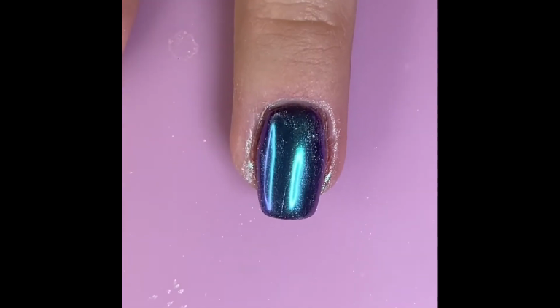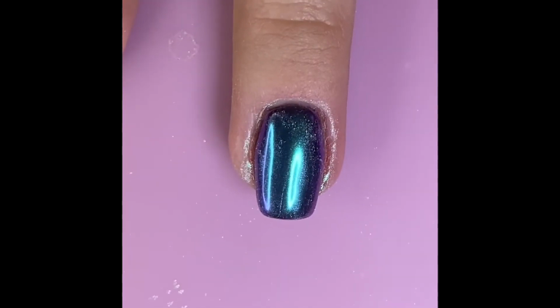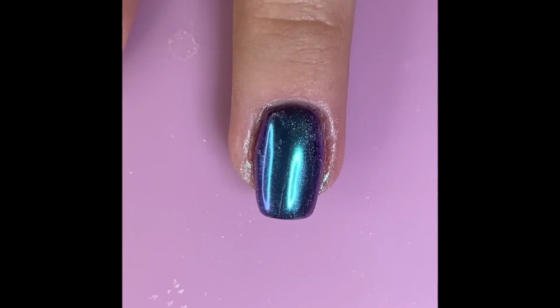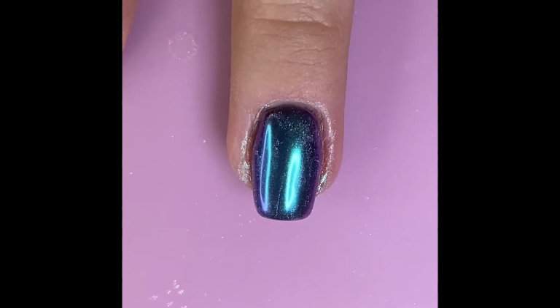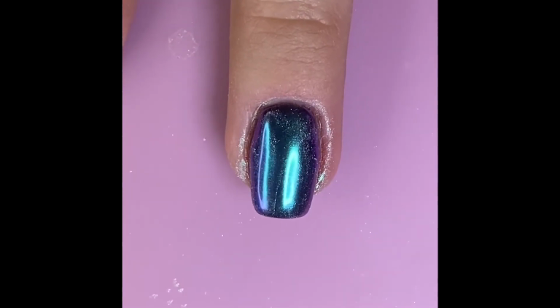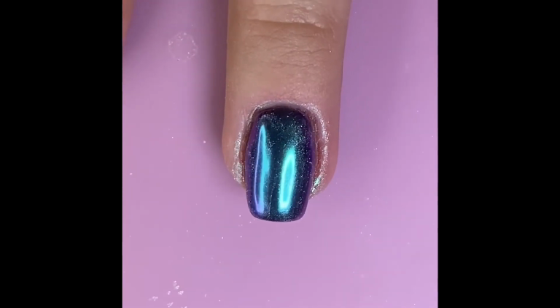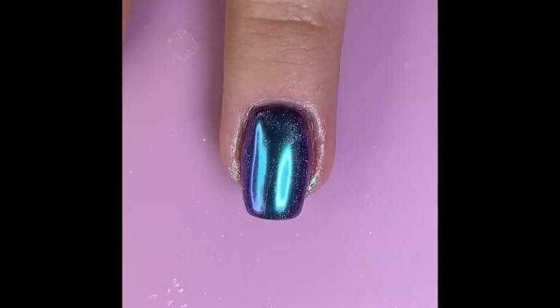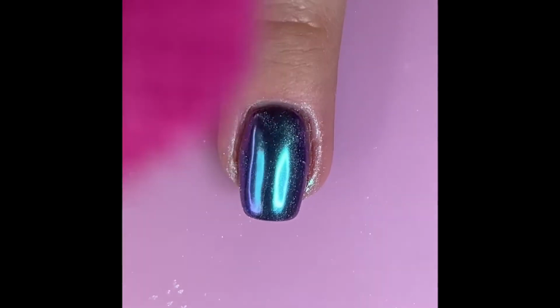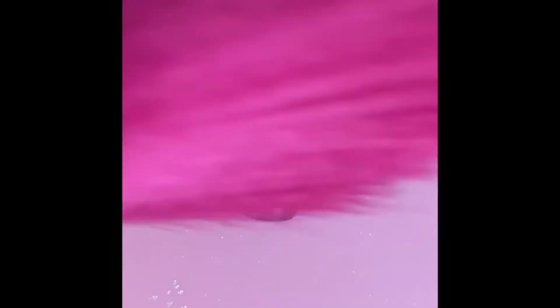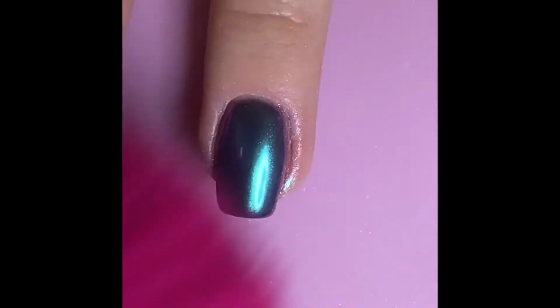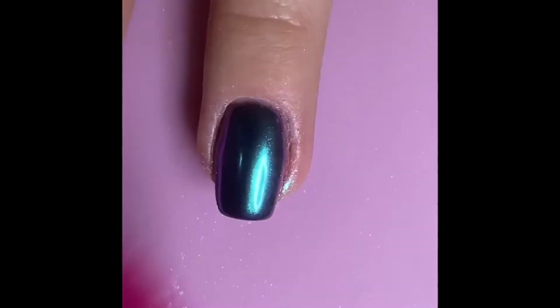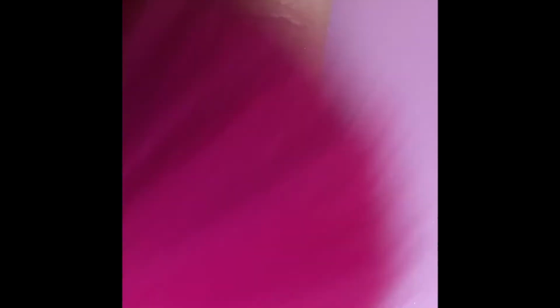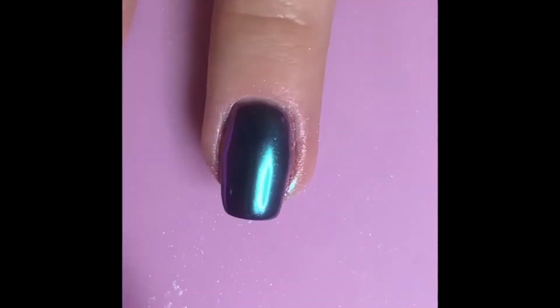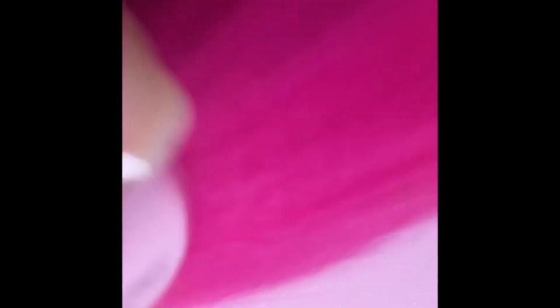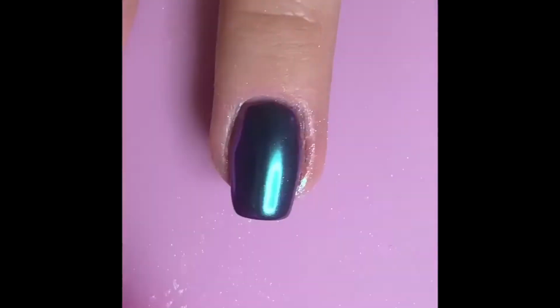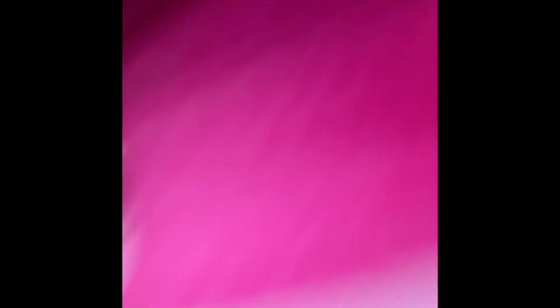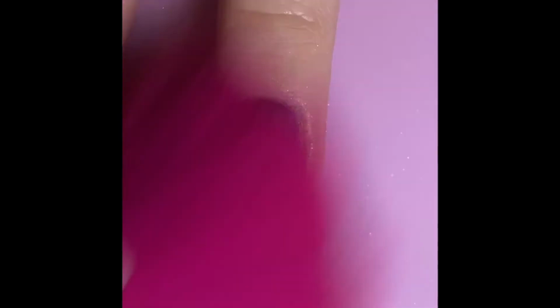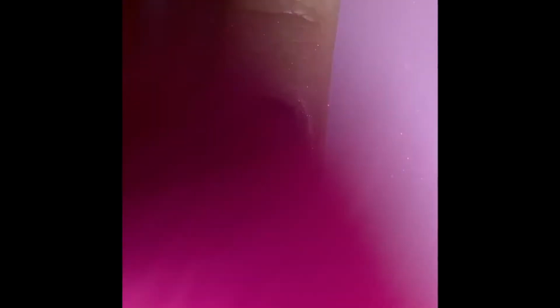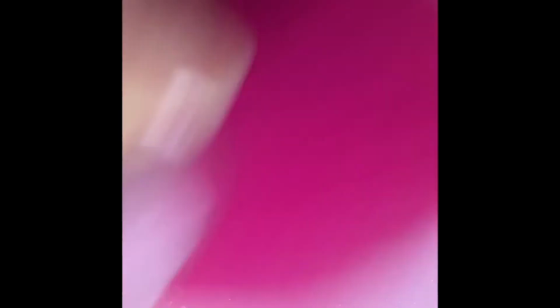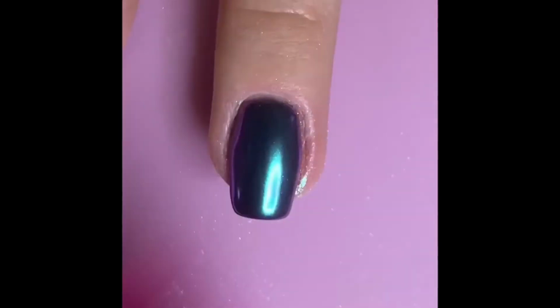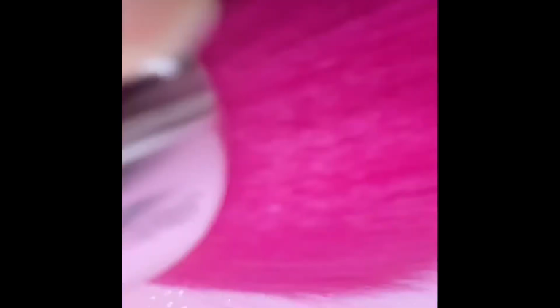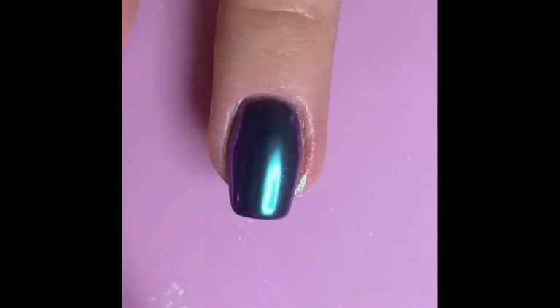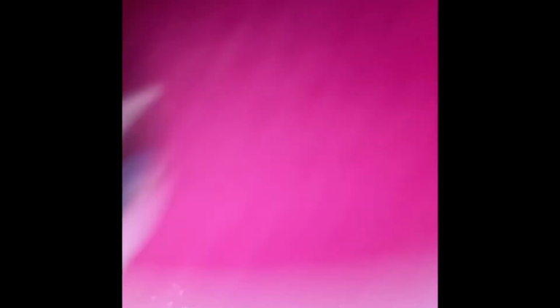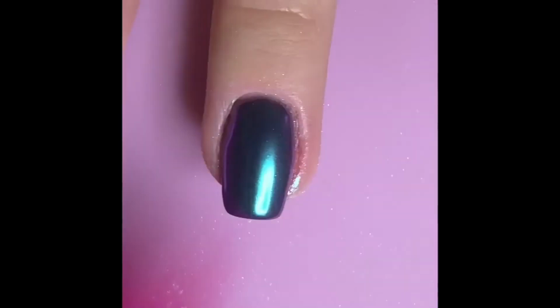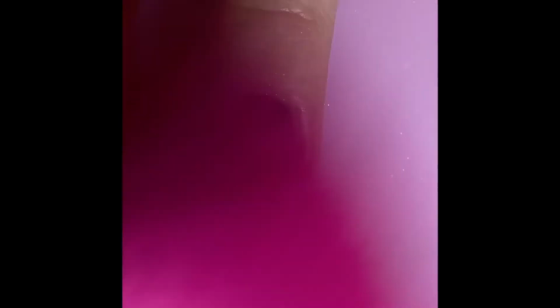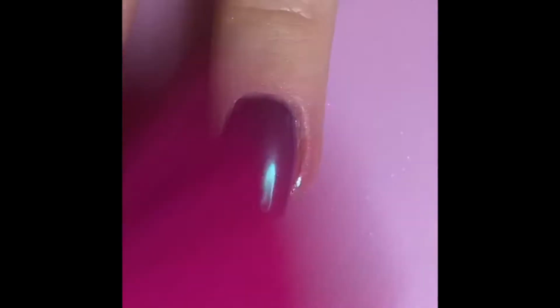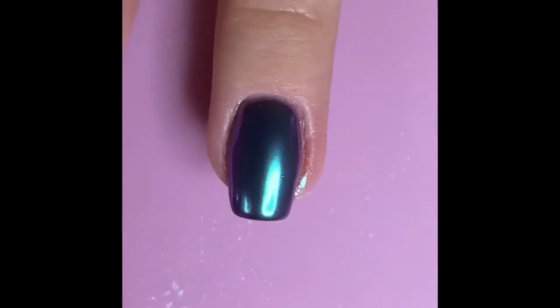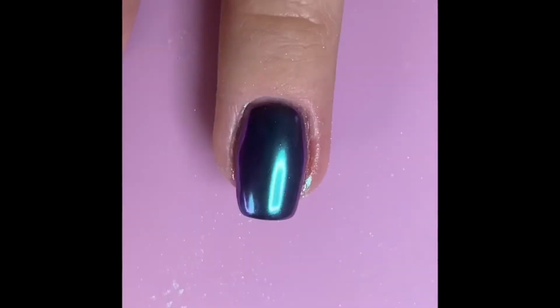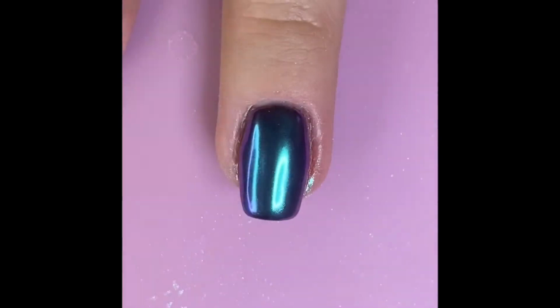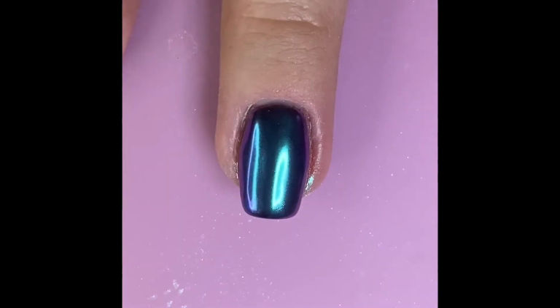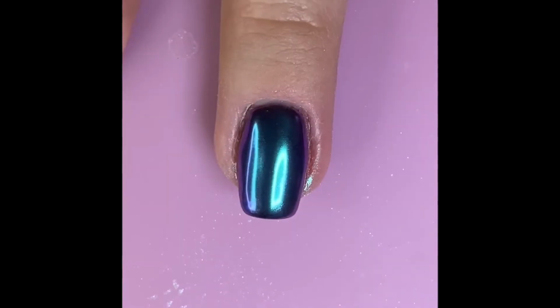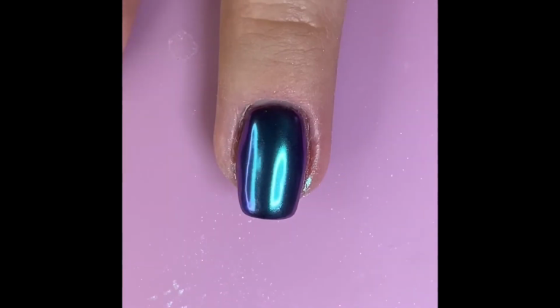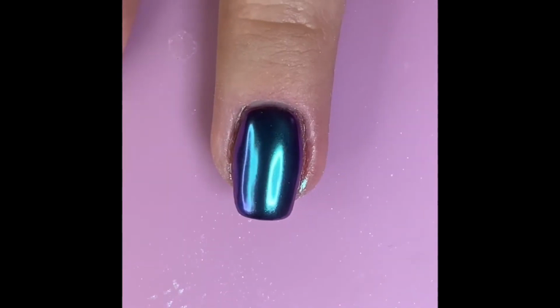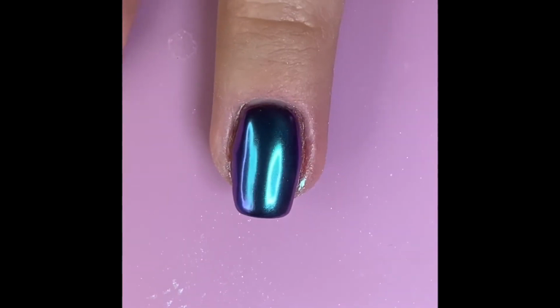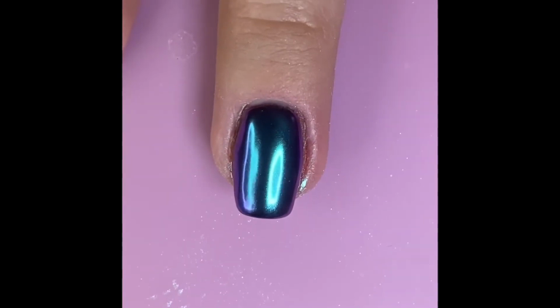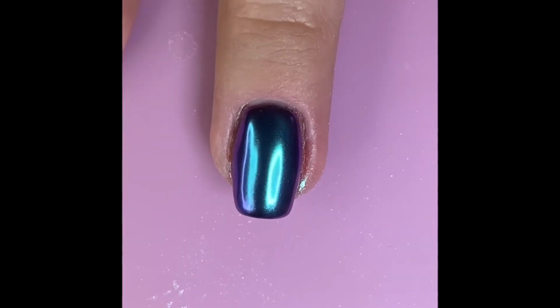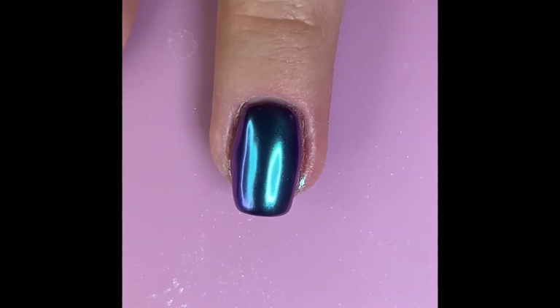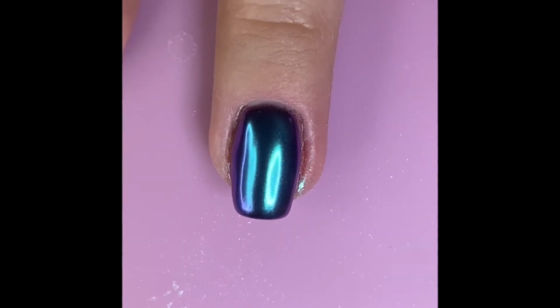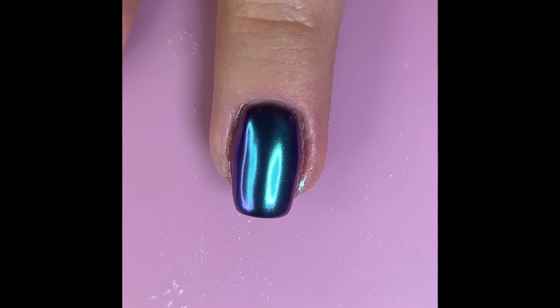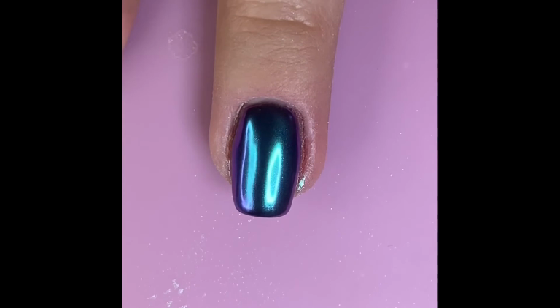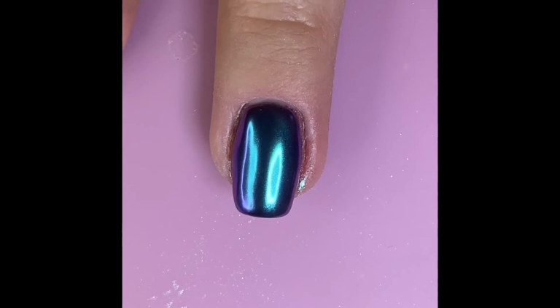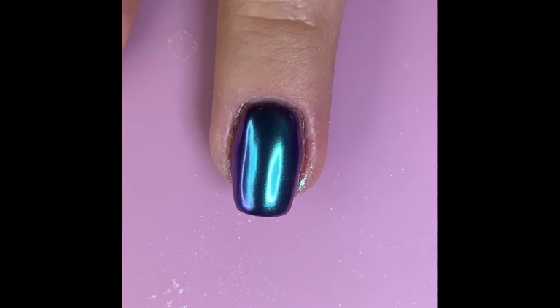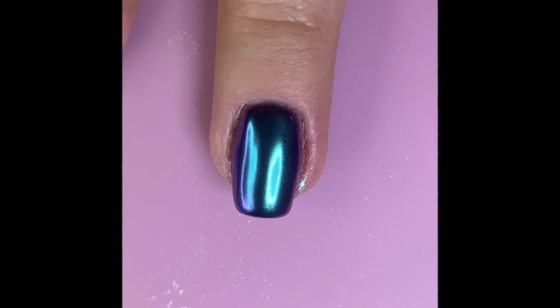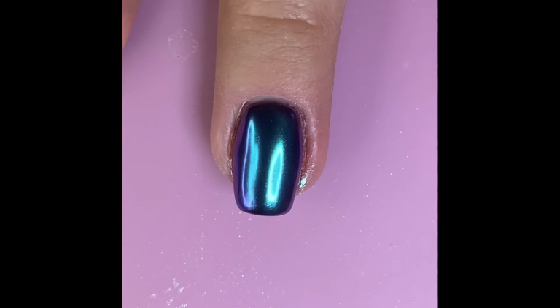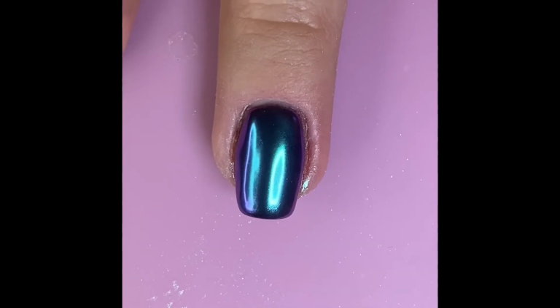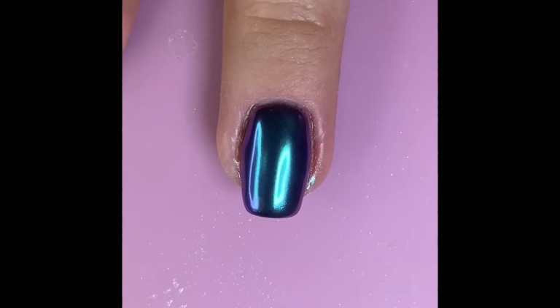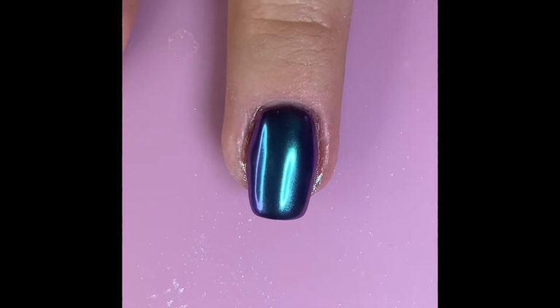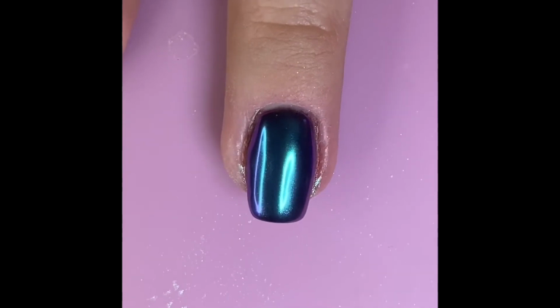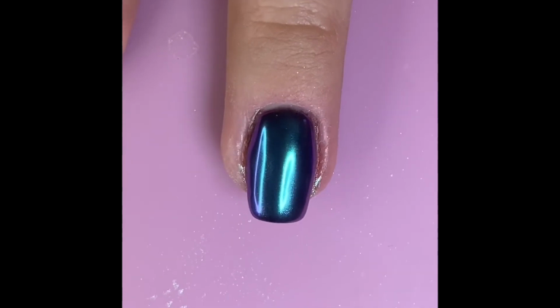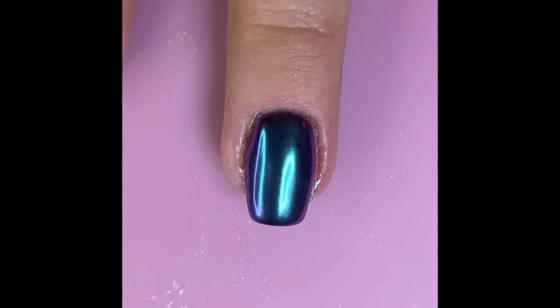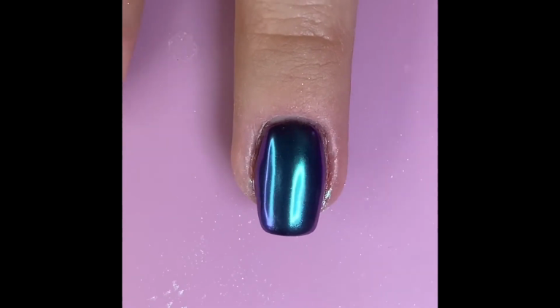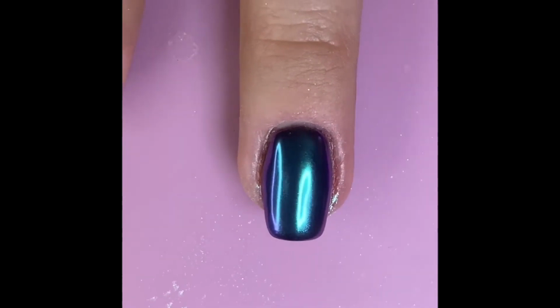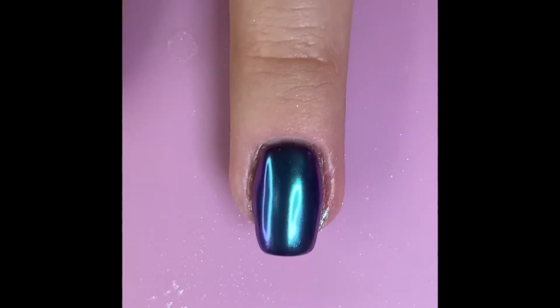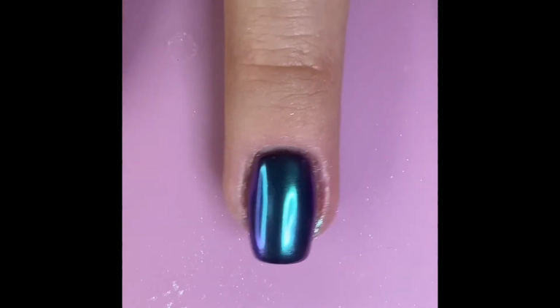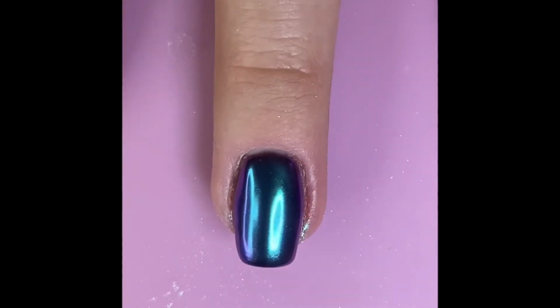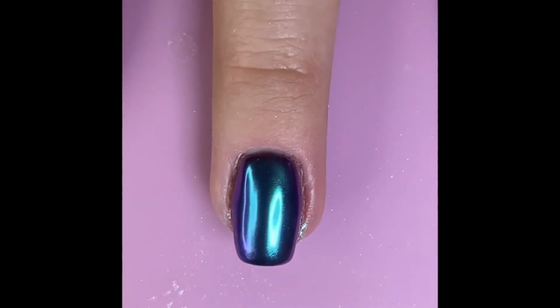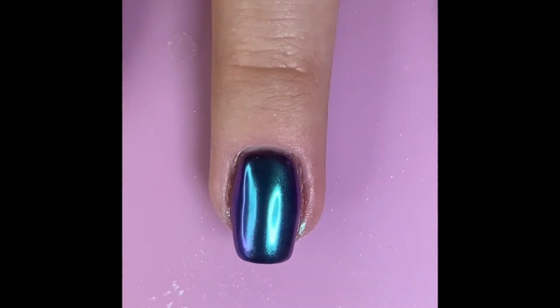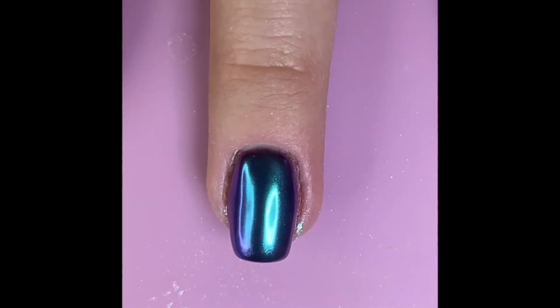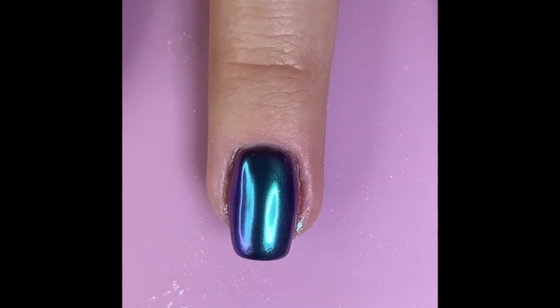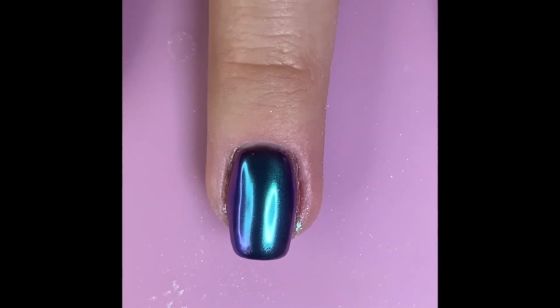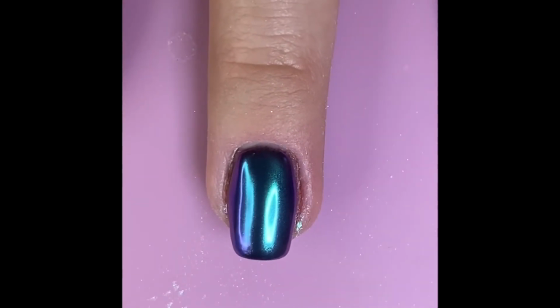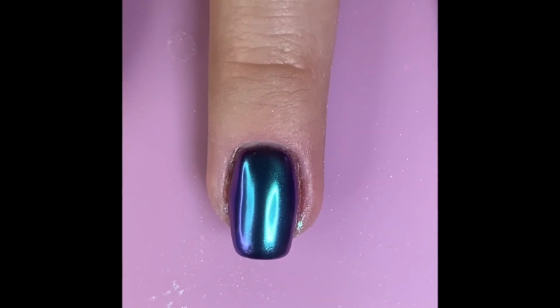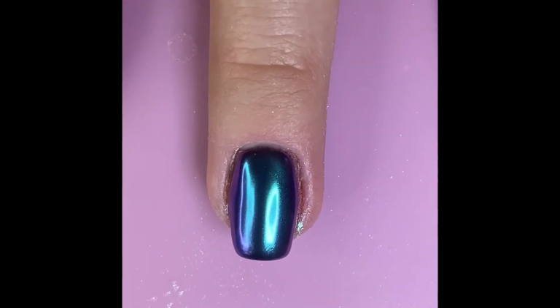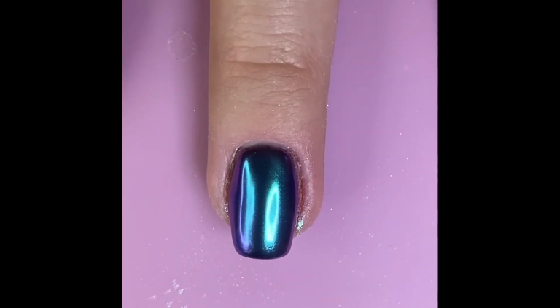Once you're satisfied with the amount of coverage from your chrome powder, use your fluffy brush to dust off any excess chrome powder that may be left over.